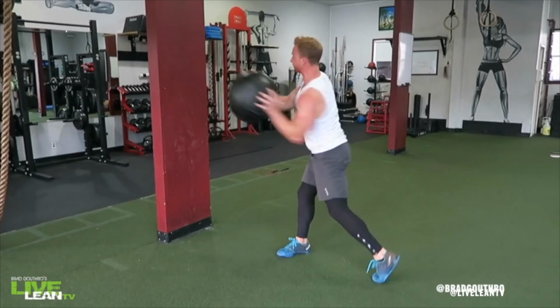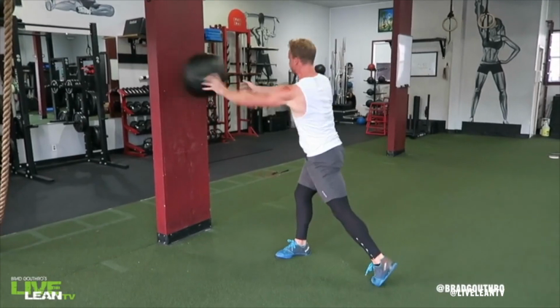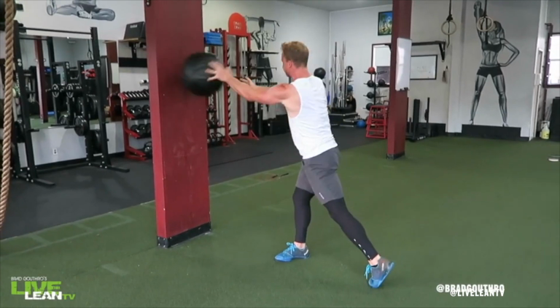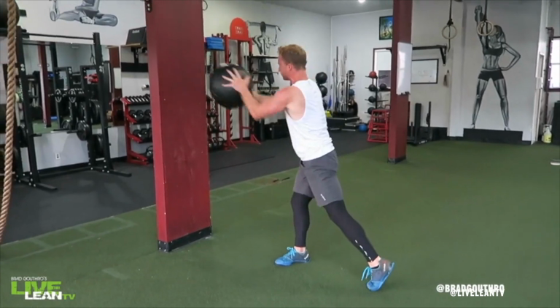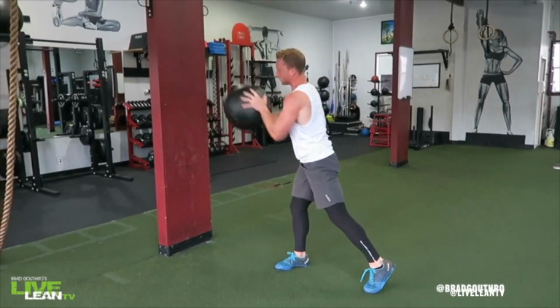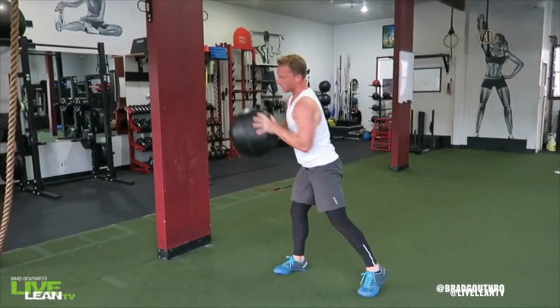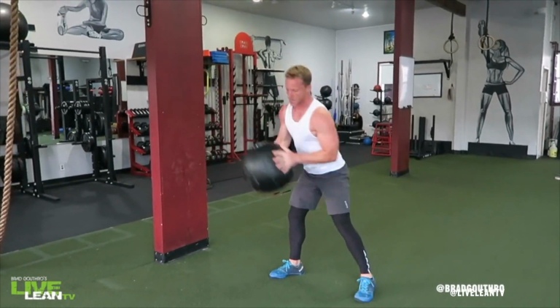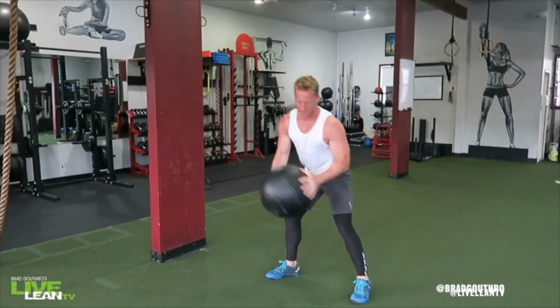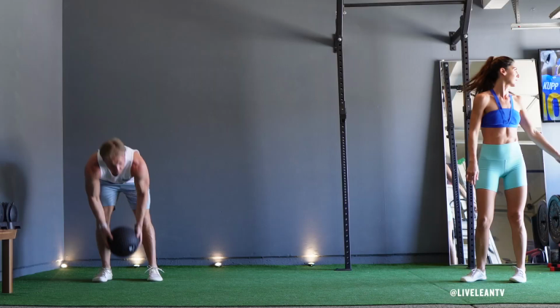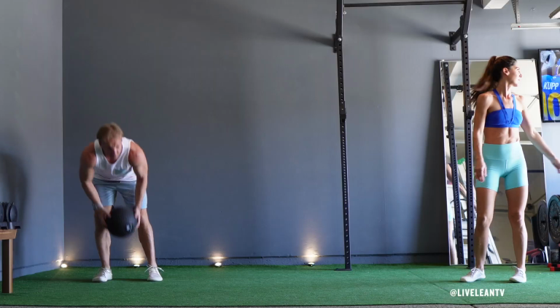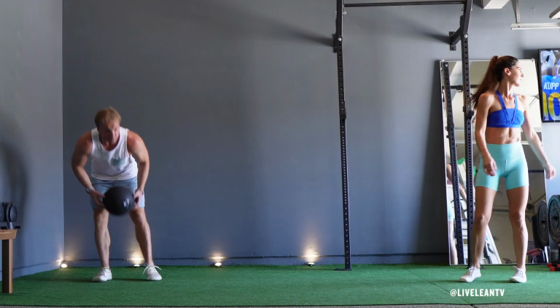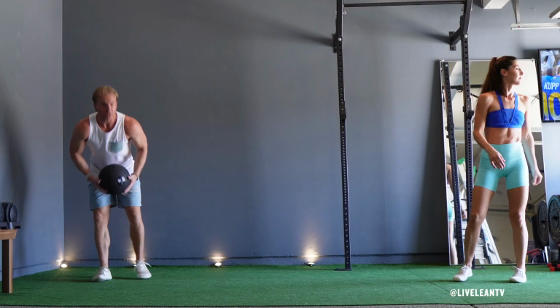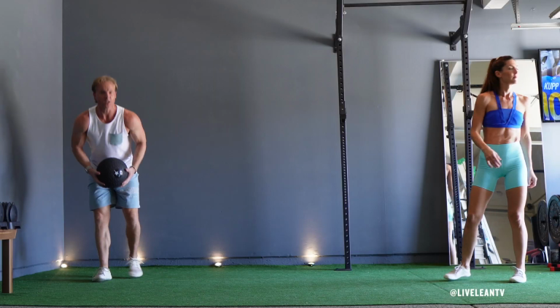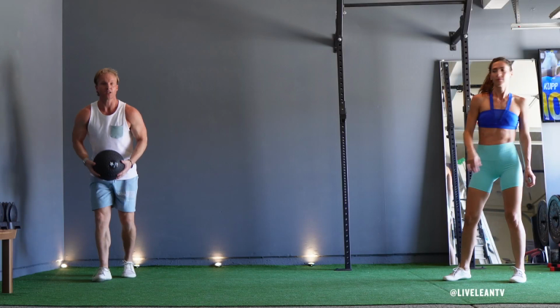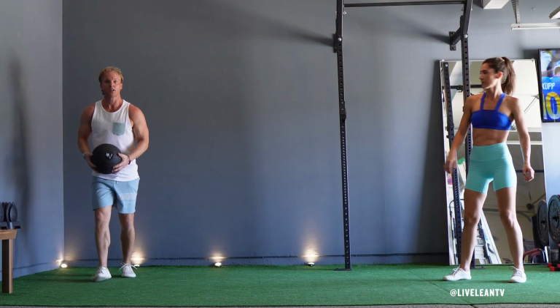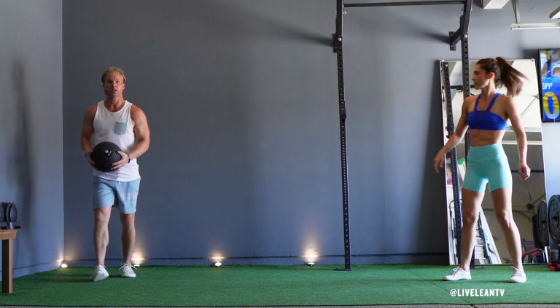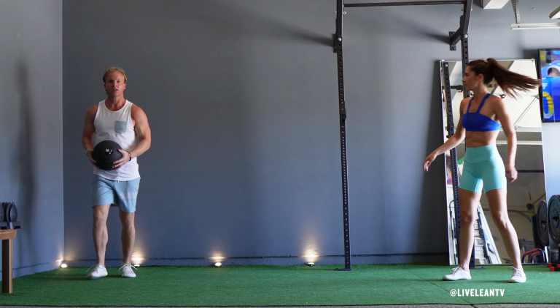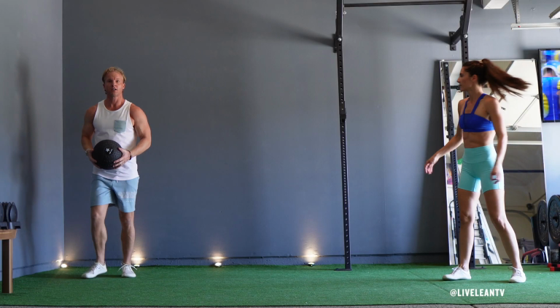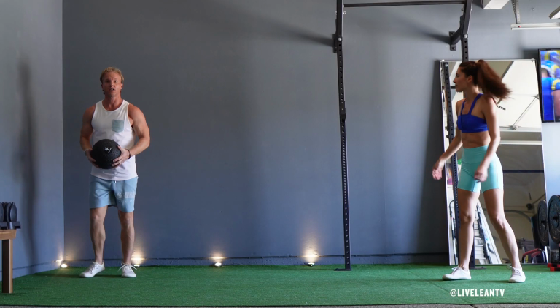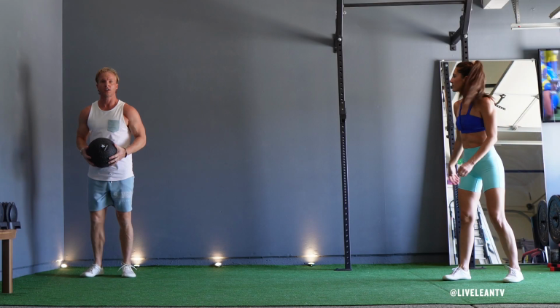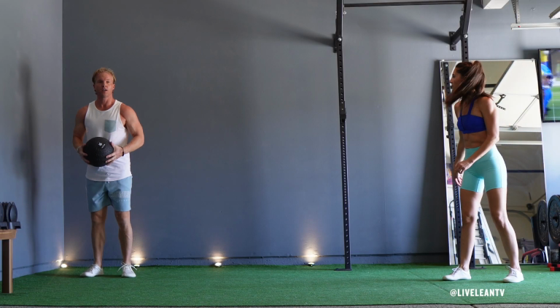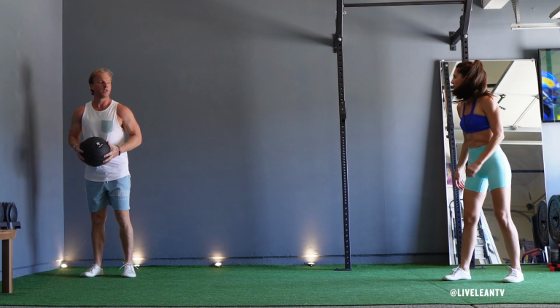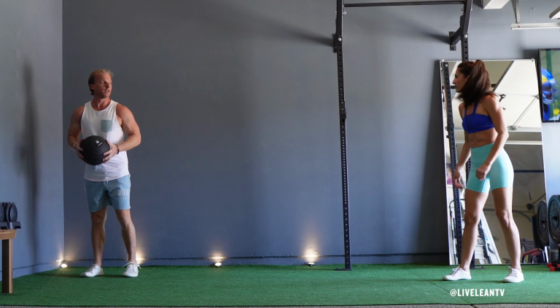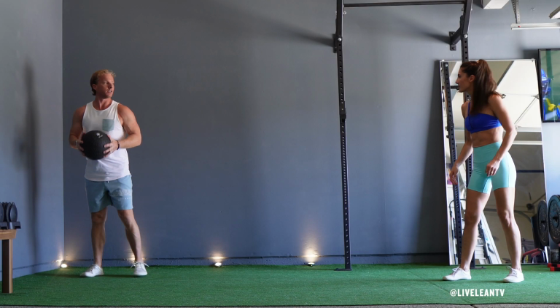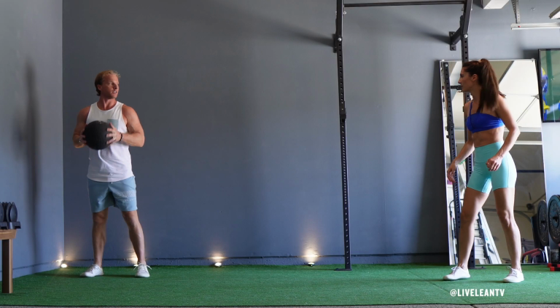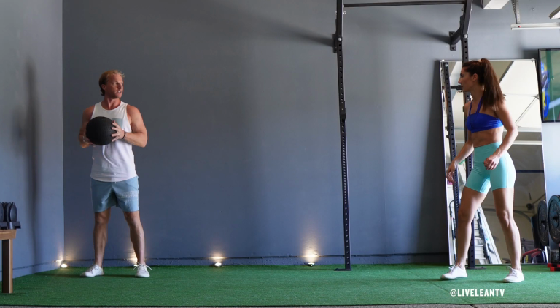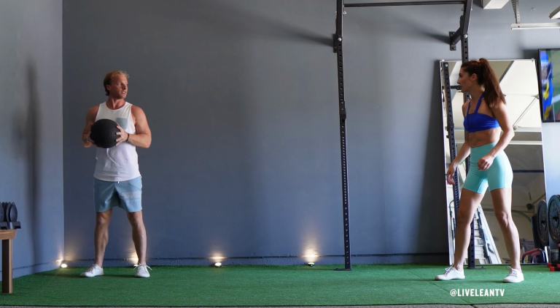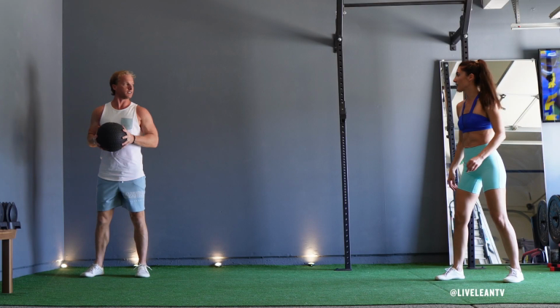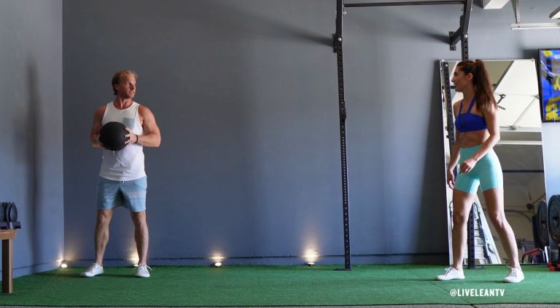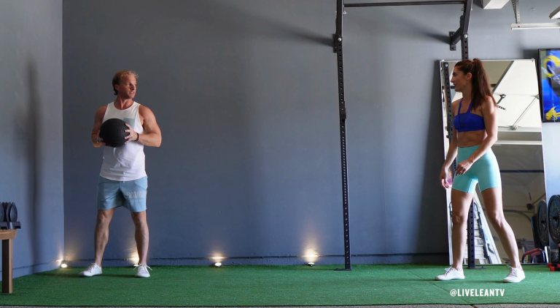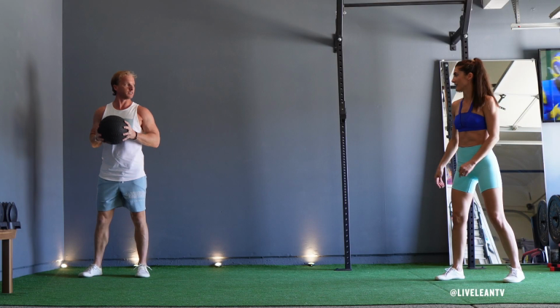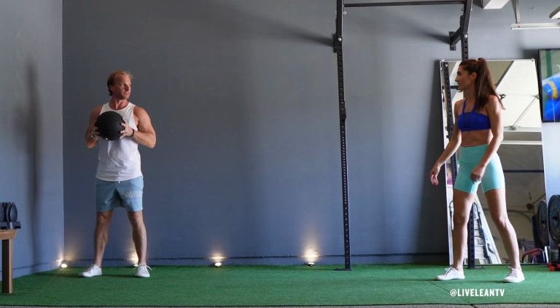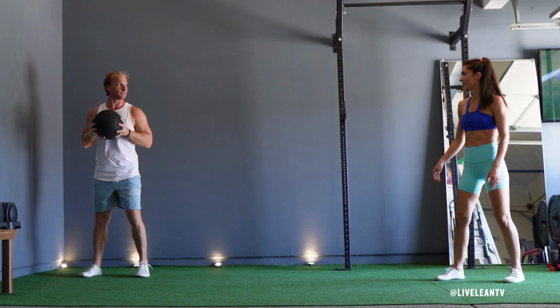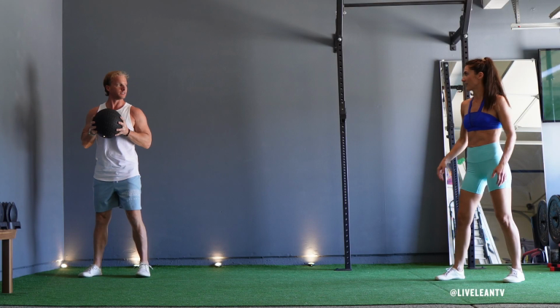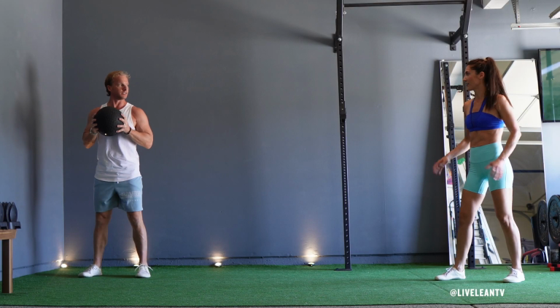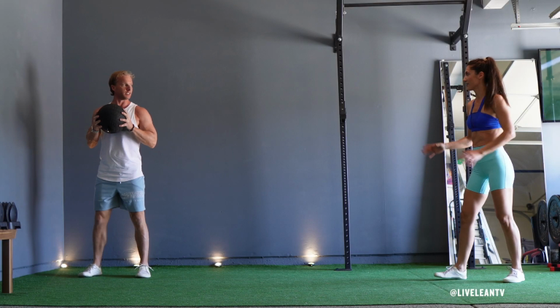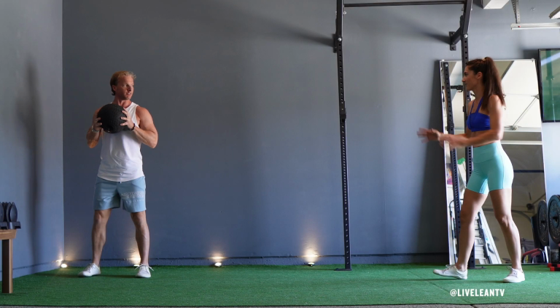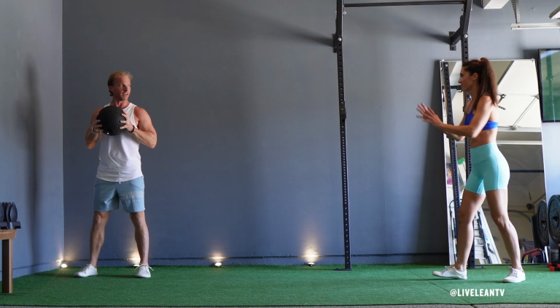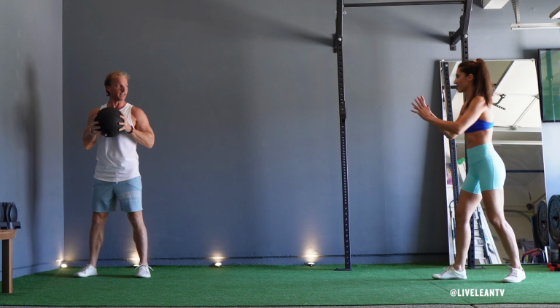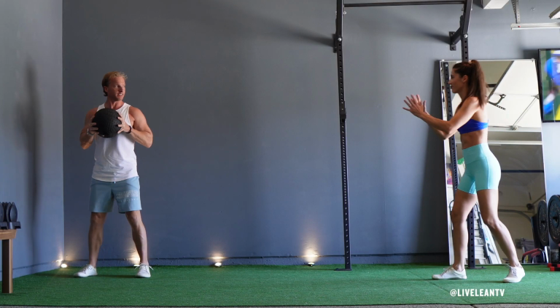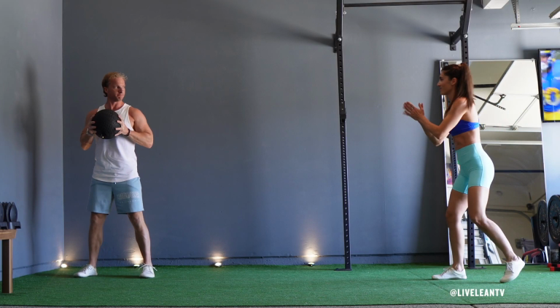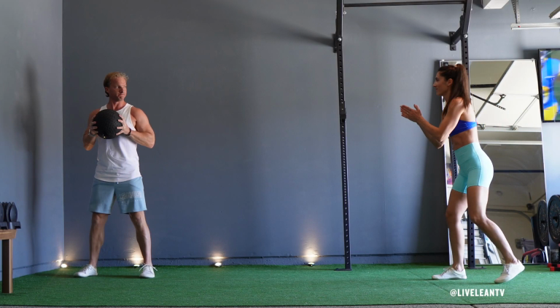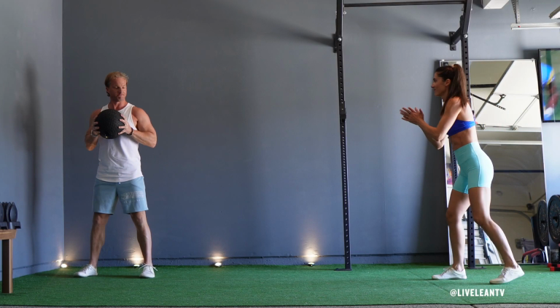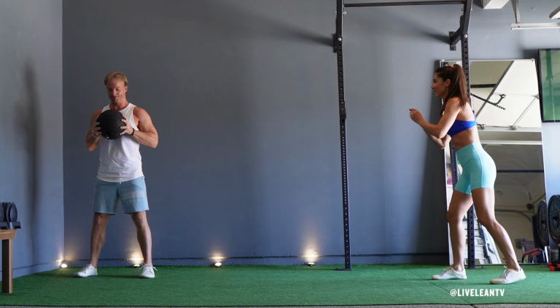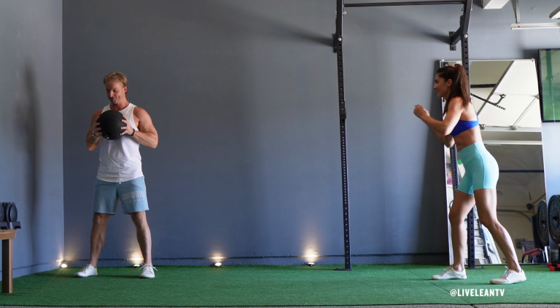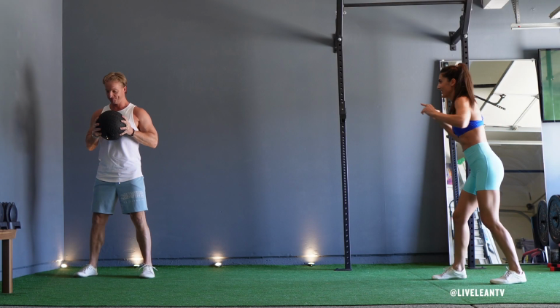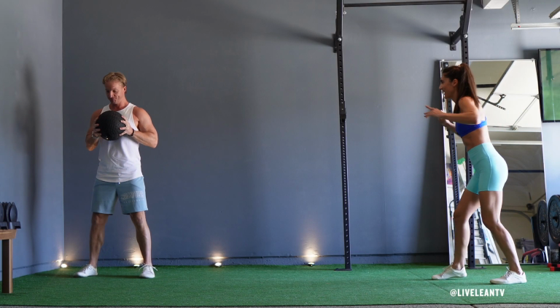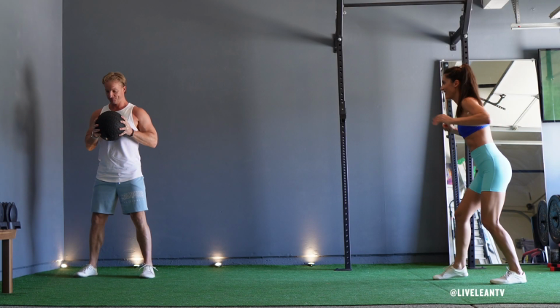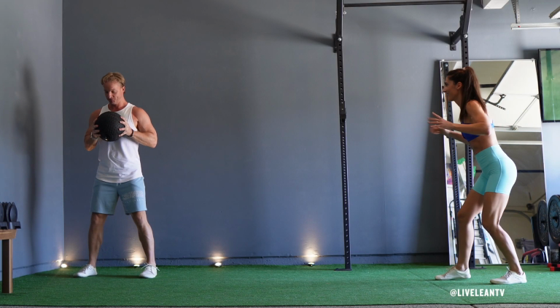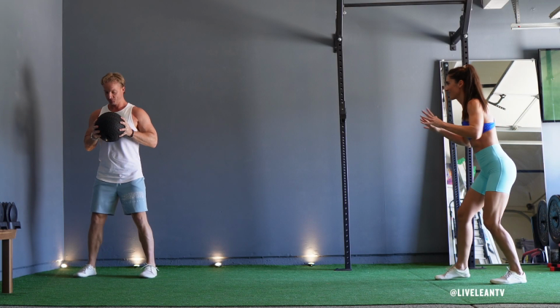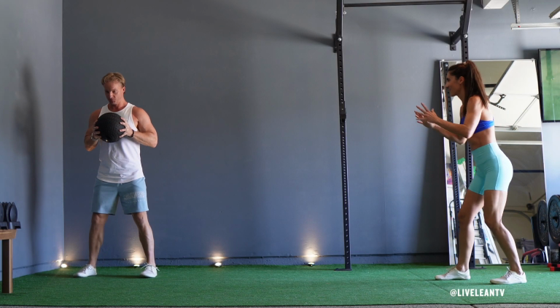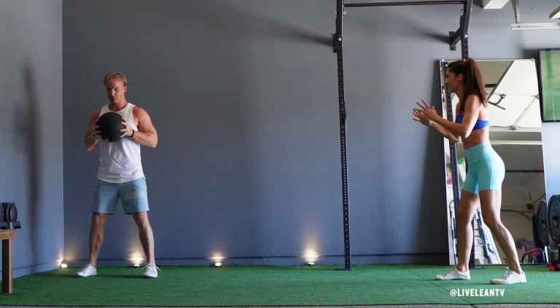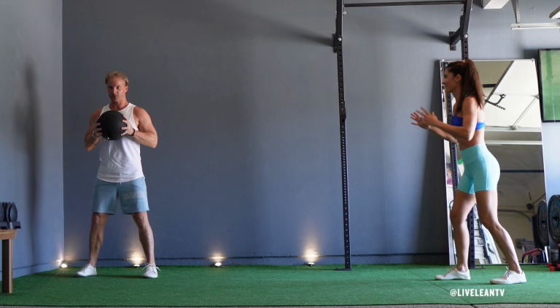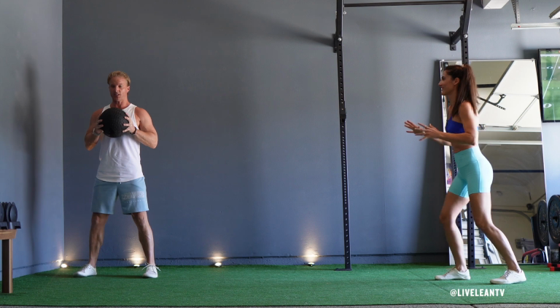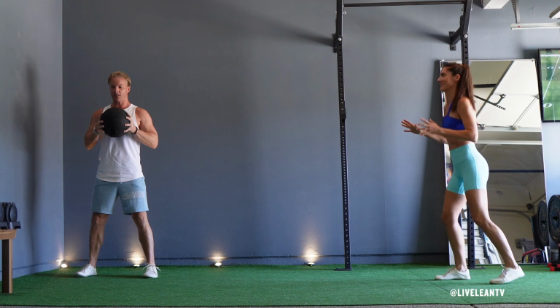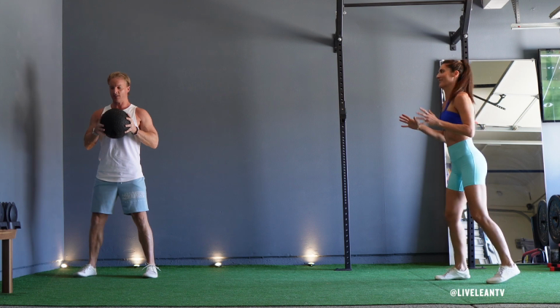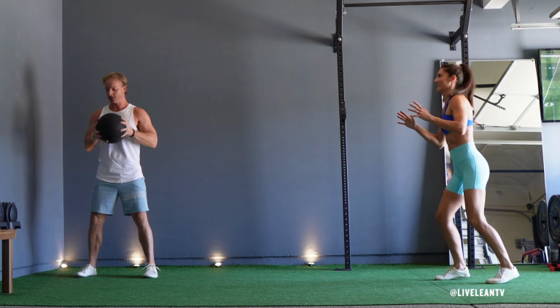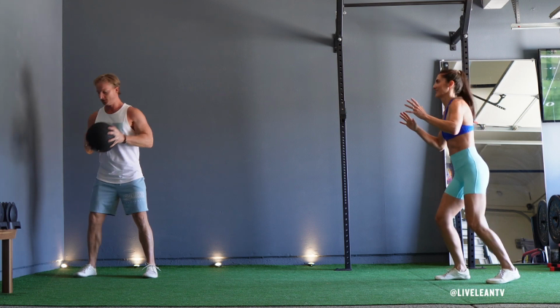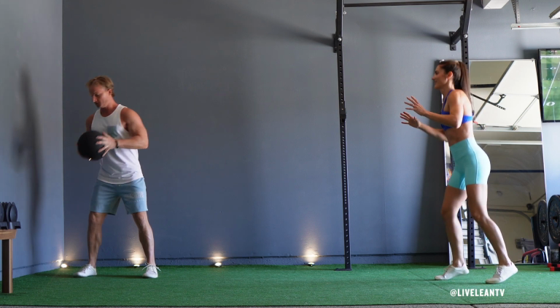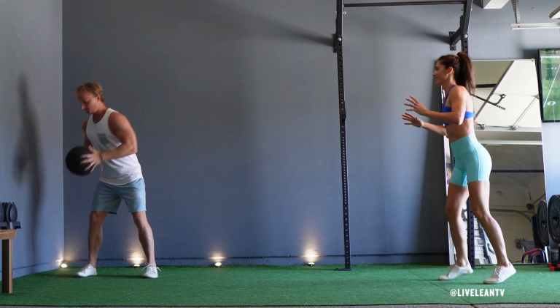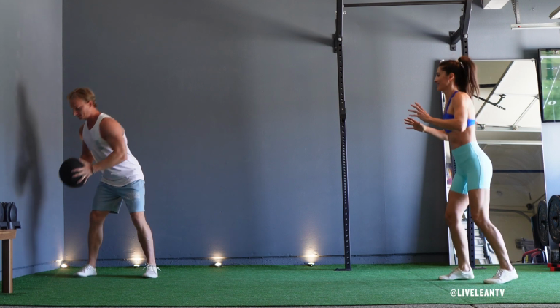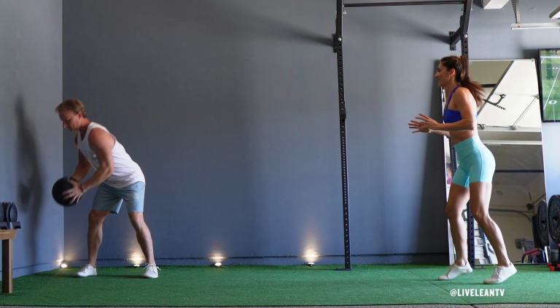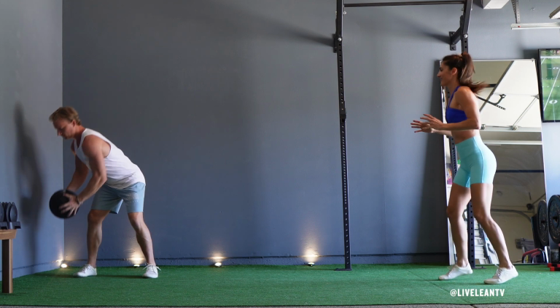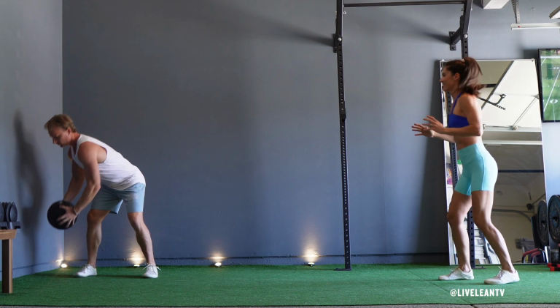To get started, stand in a shoulder-width stance and slightly bend your knees while holding a medicine ball, slam ball, or wall ball in front of your chest.